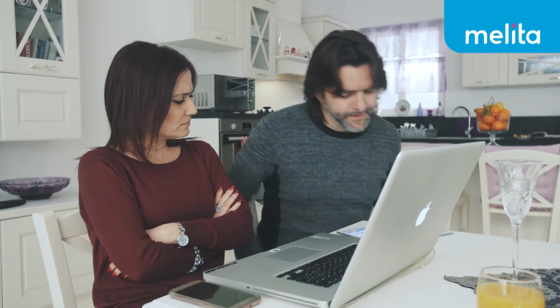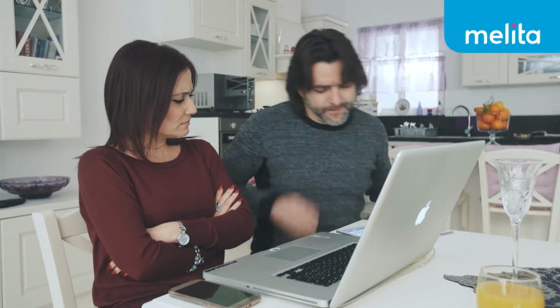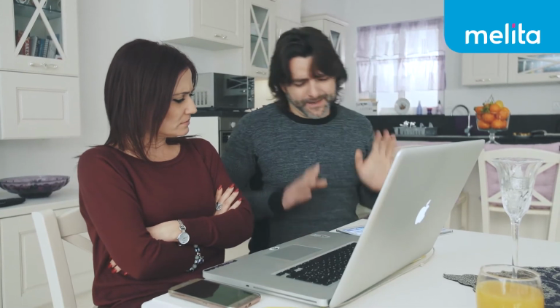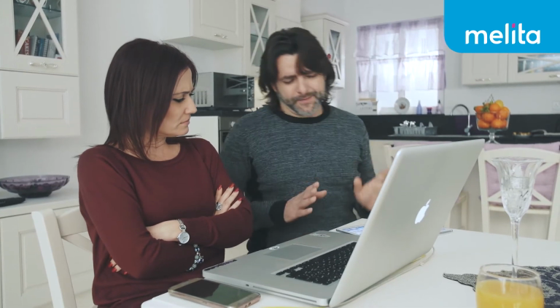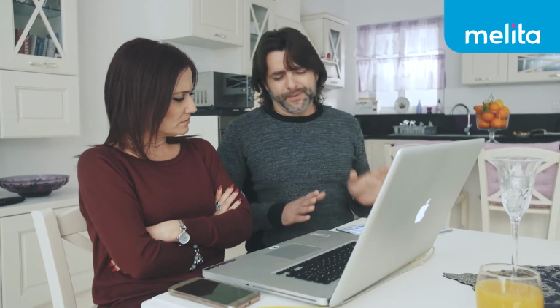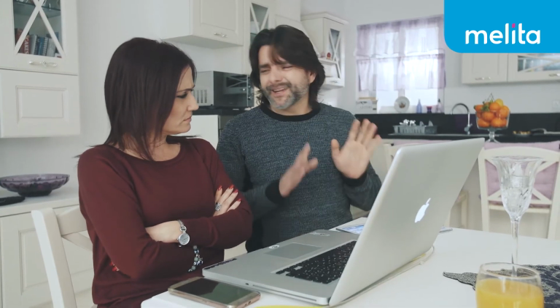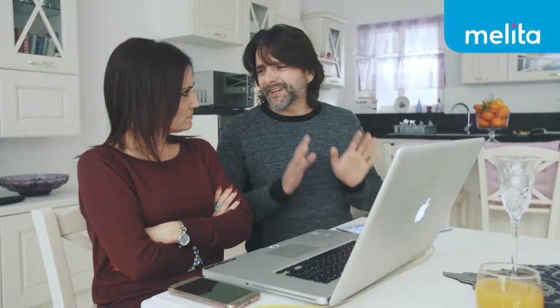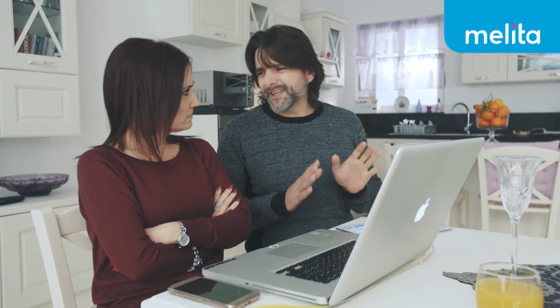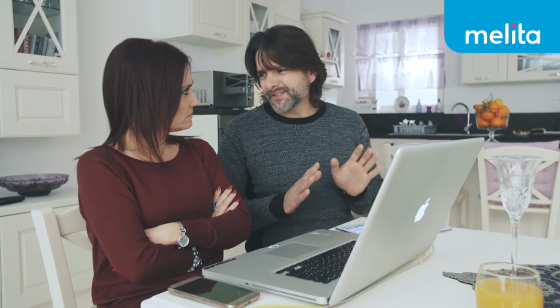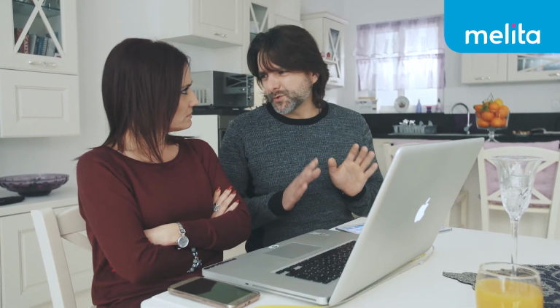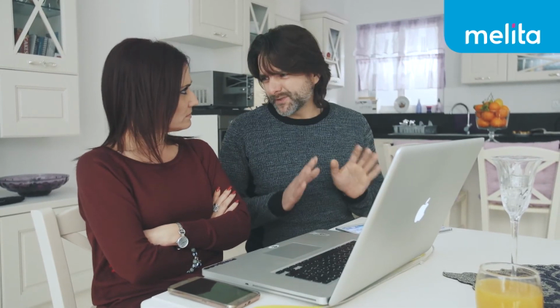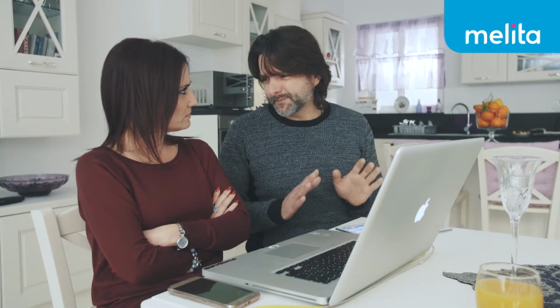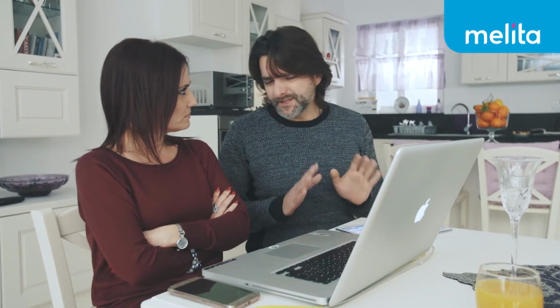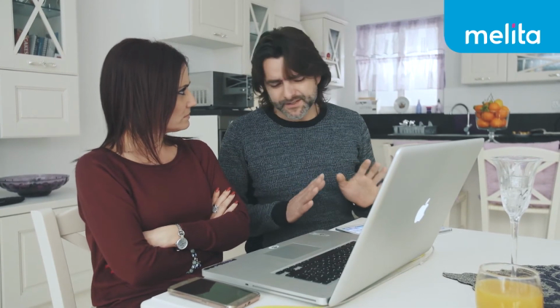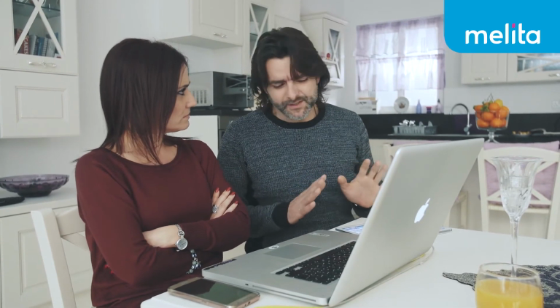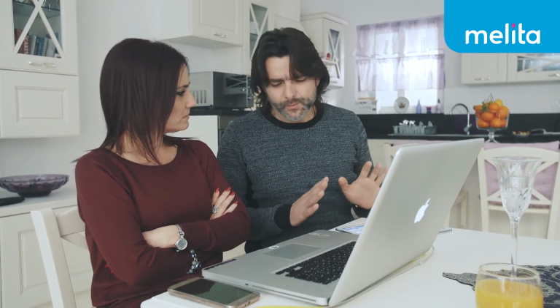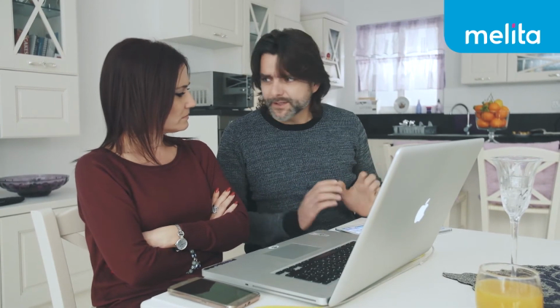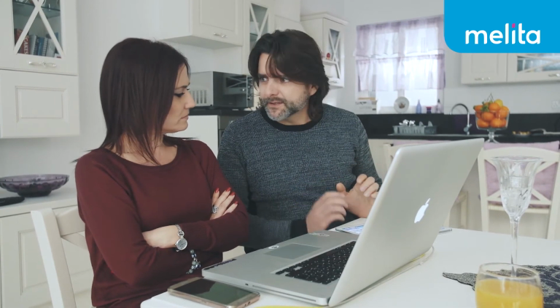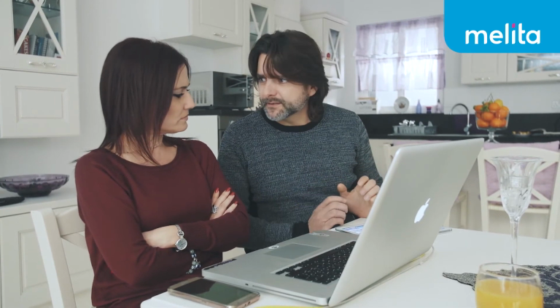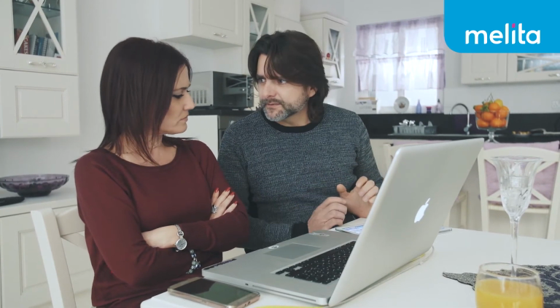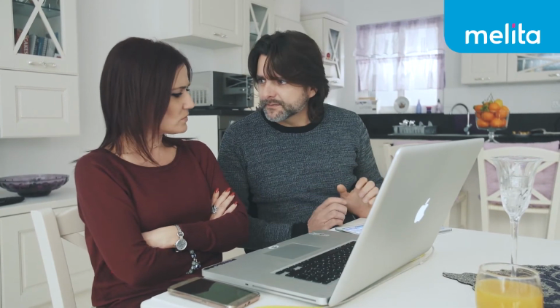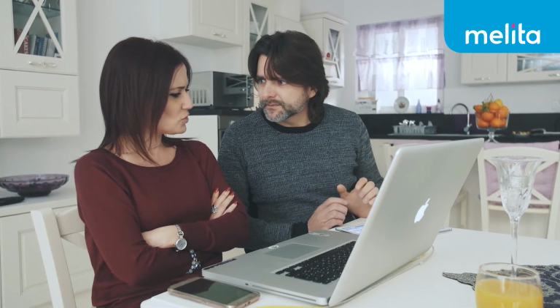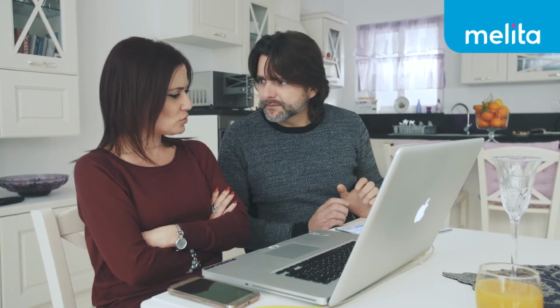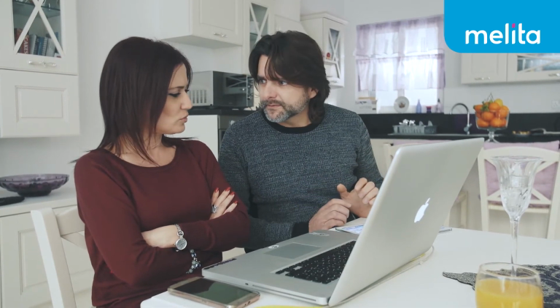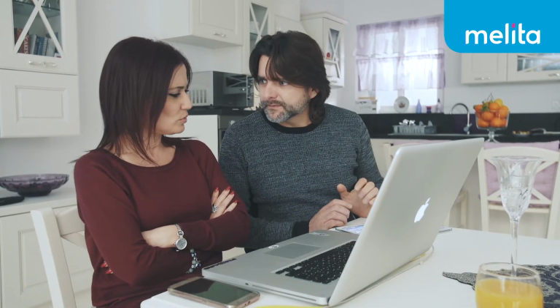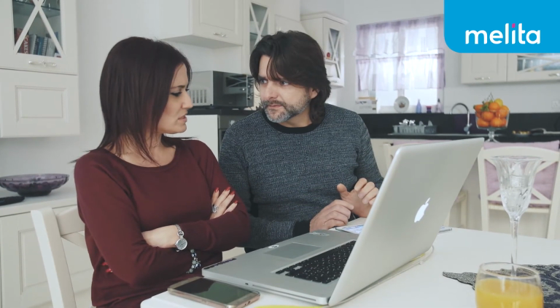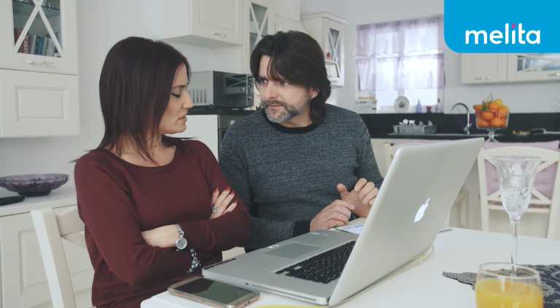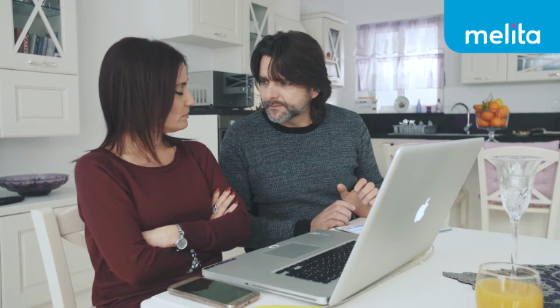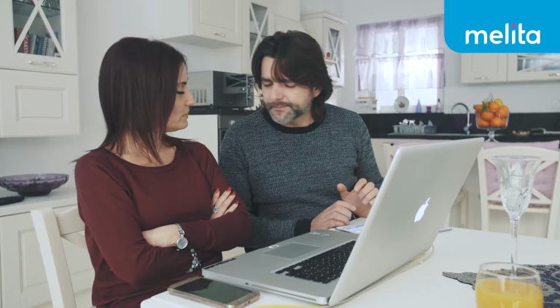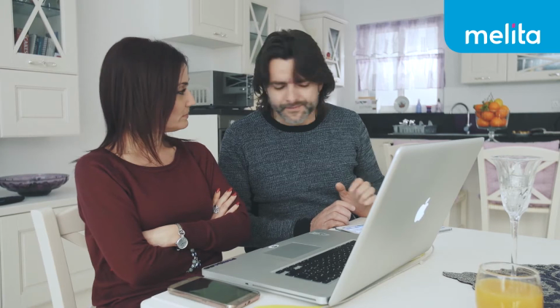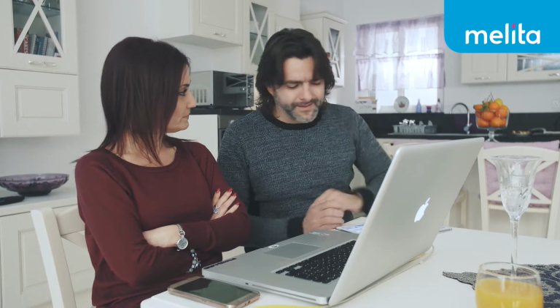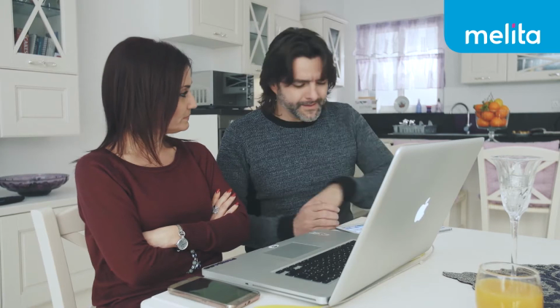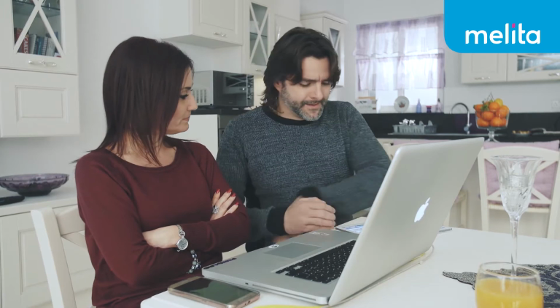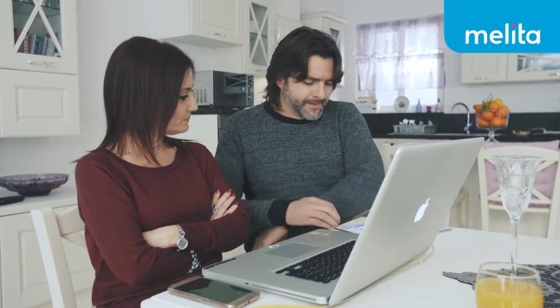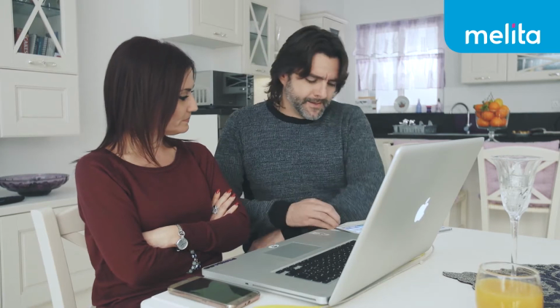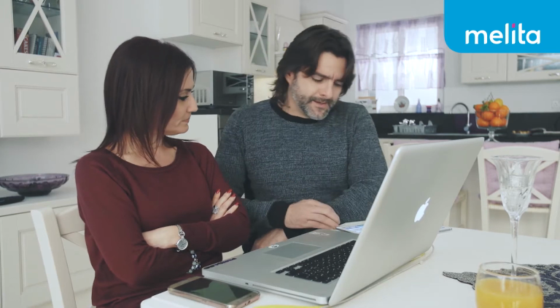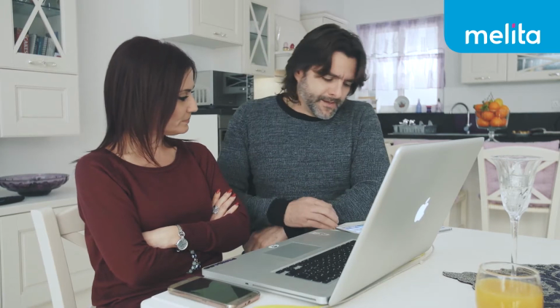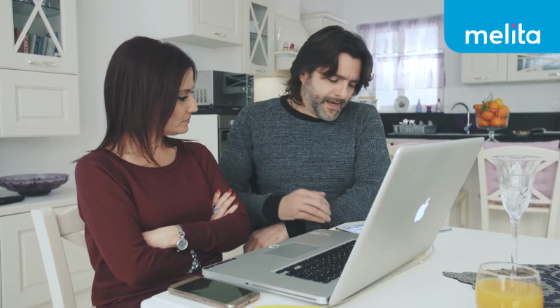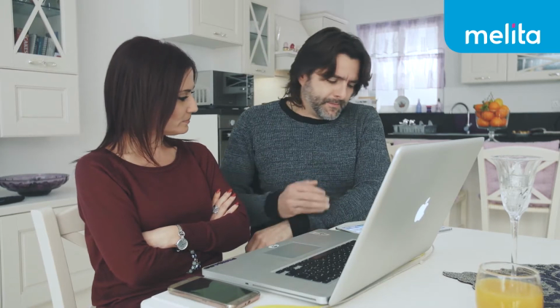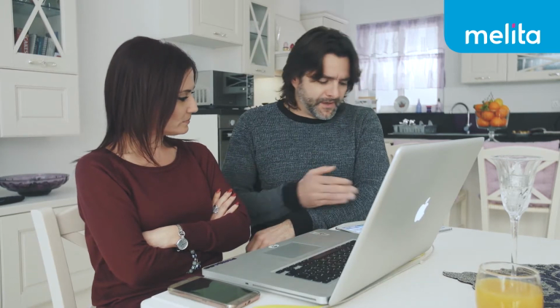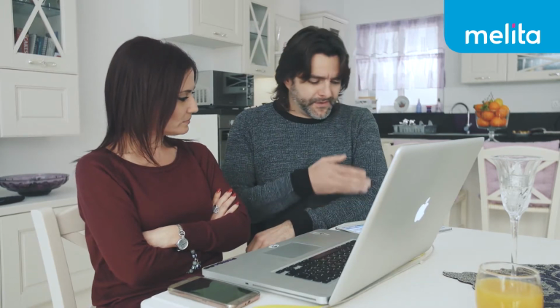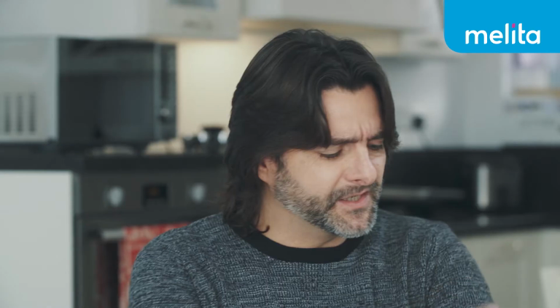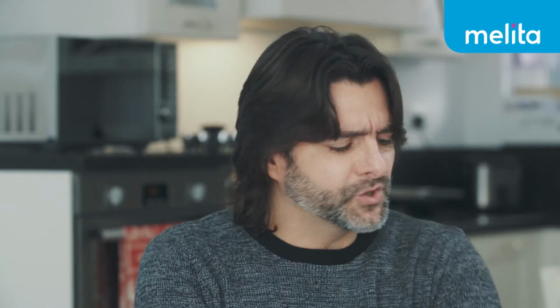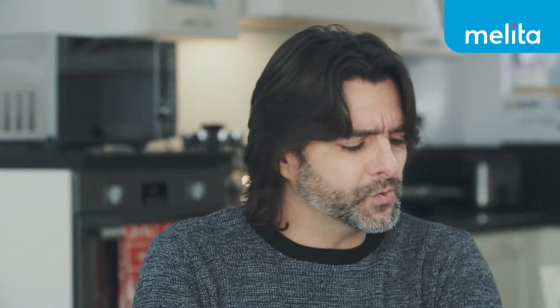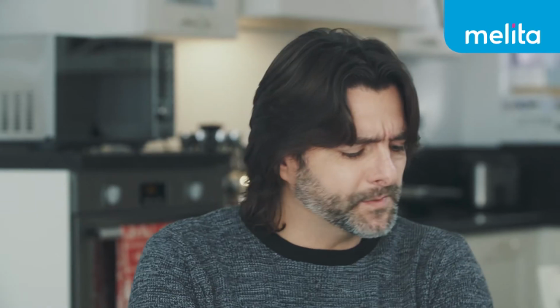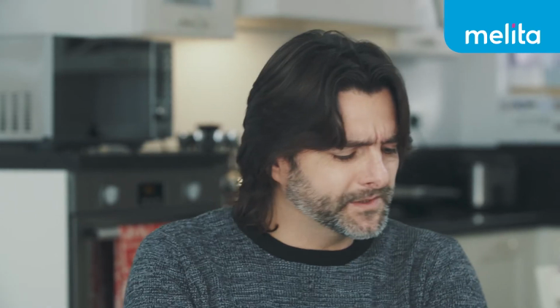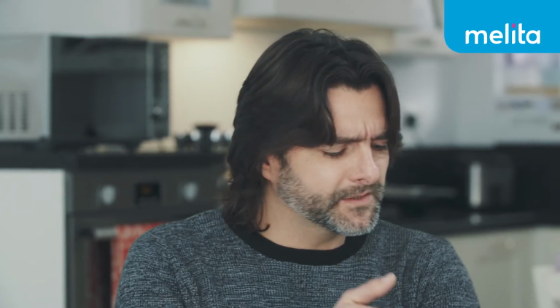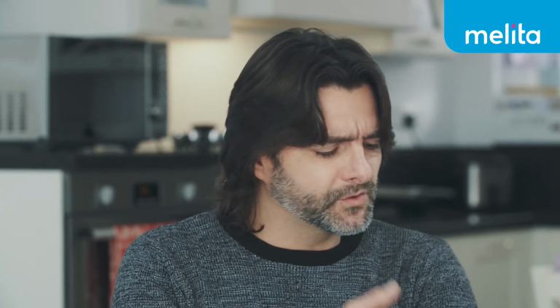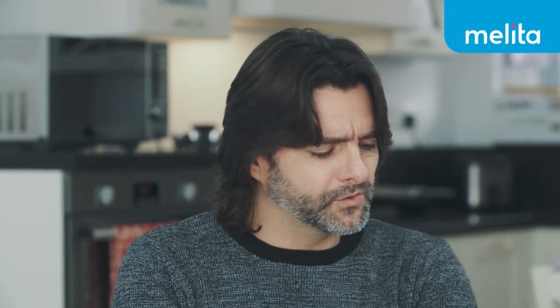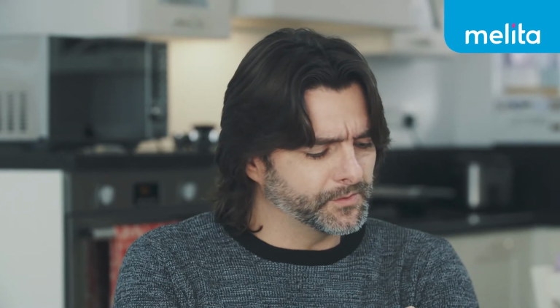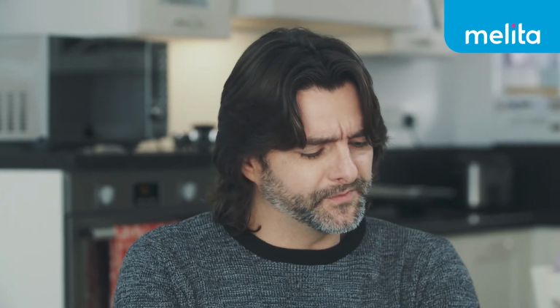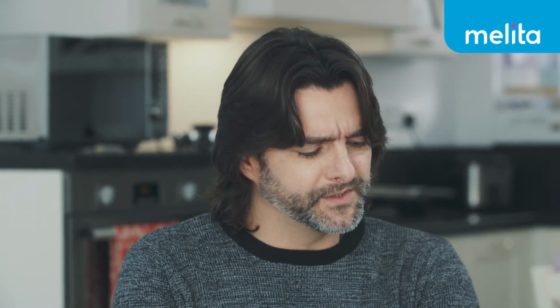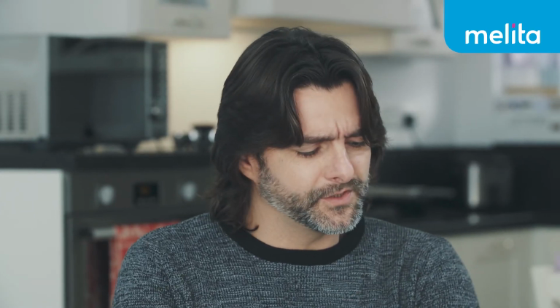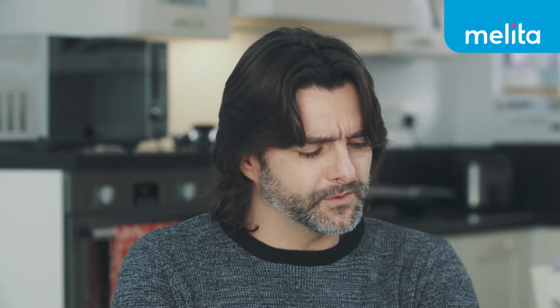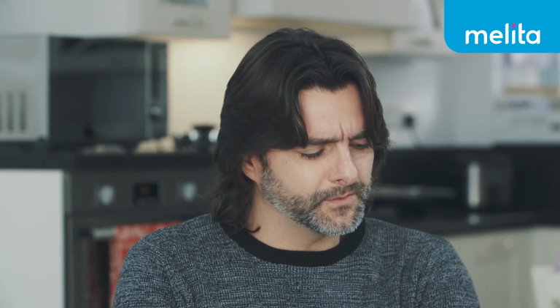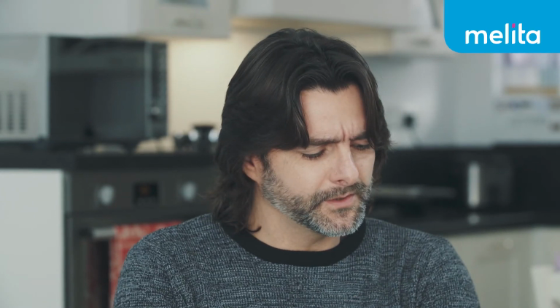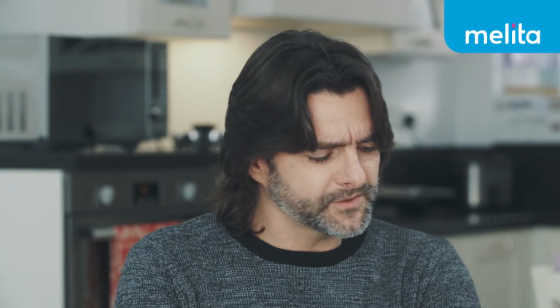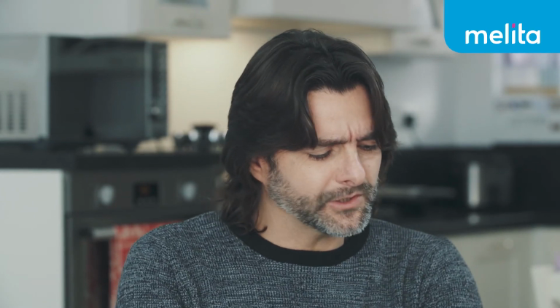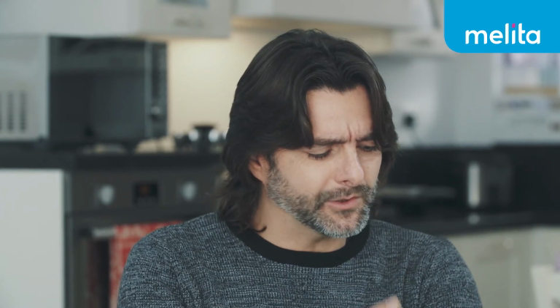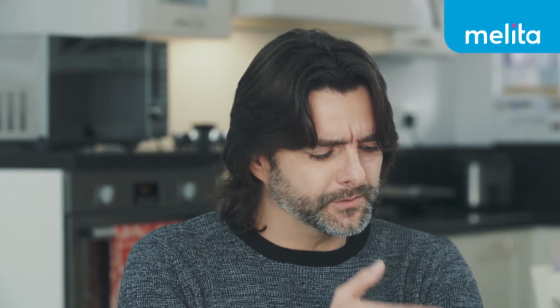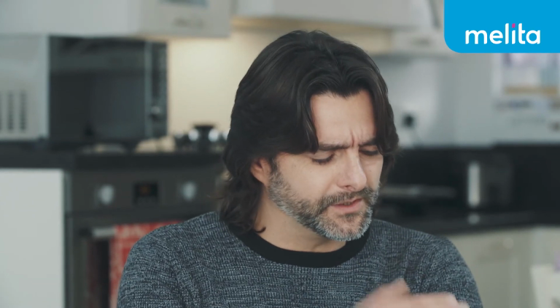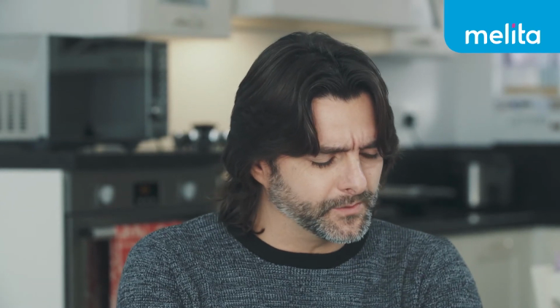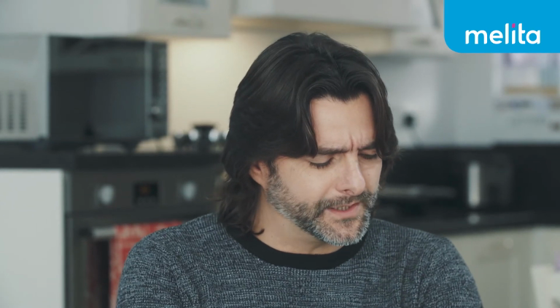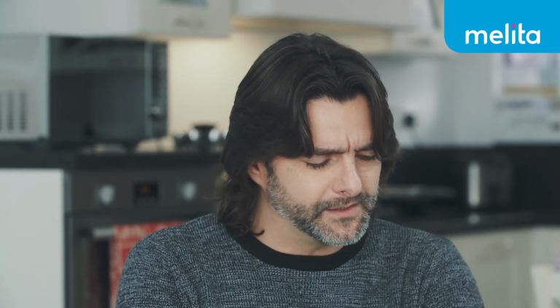Babe, can I ask you something real quick? Sure, what's up? I'm having issues with this YouTube video. It's not loading well.